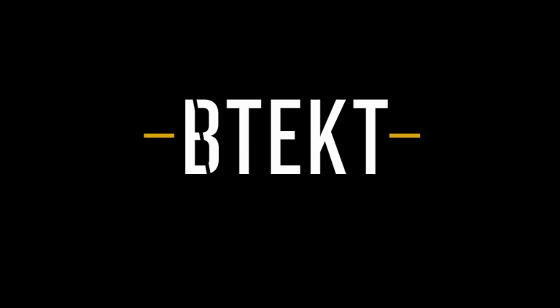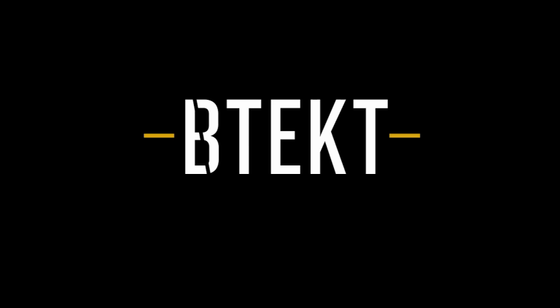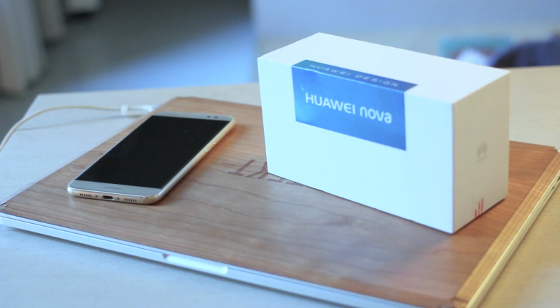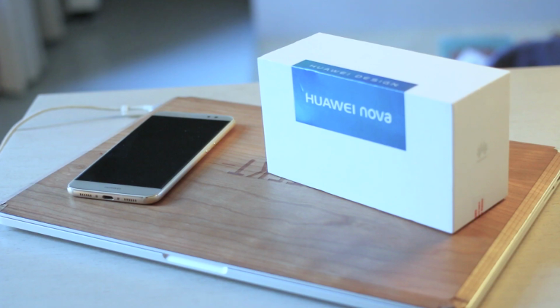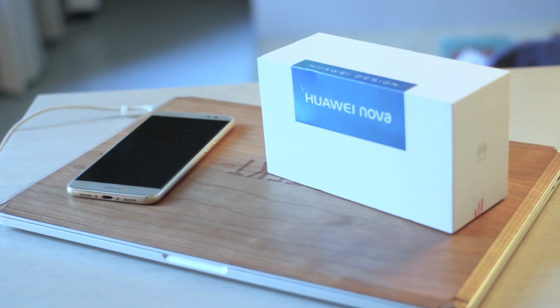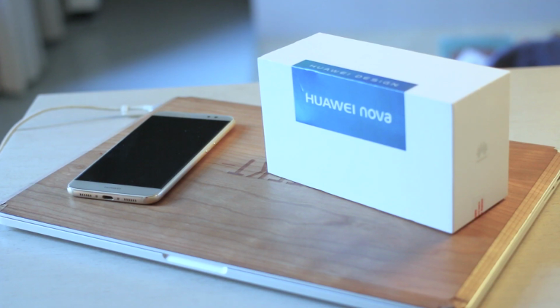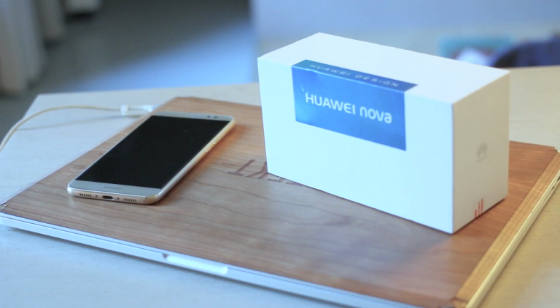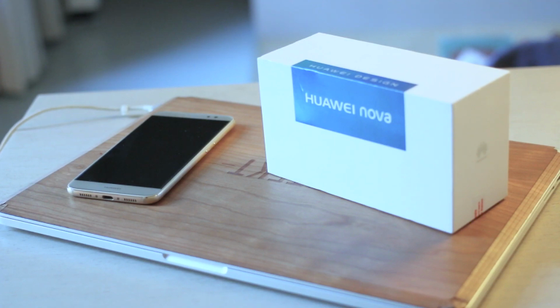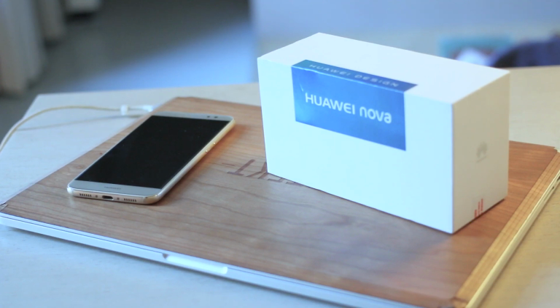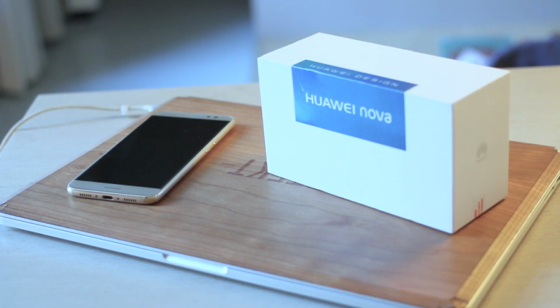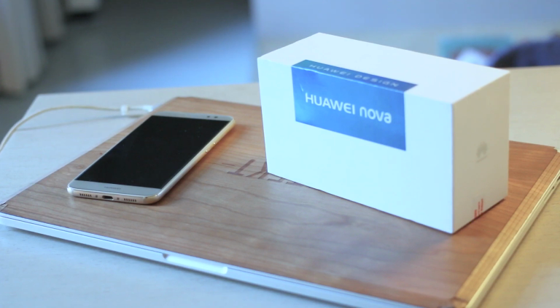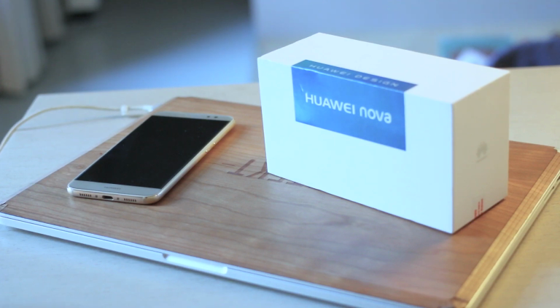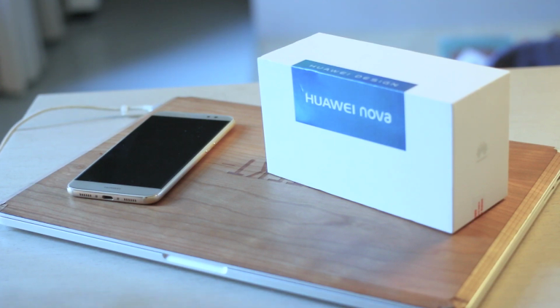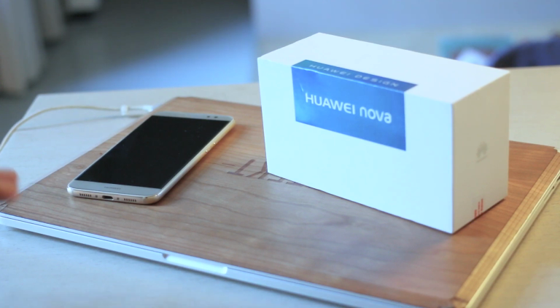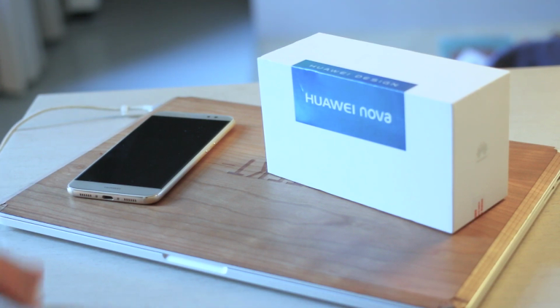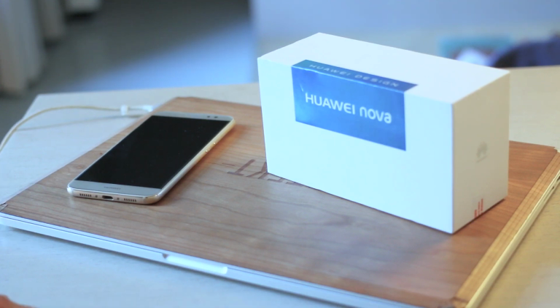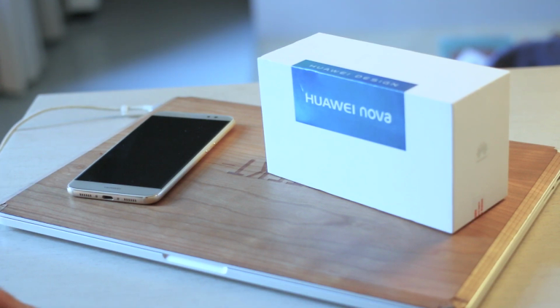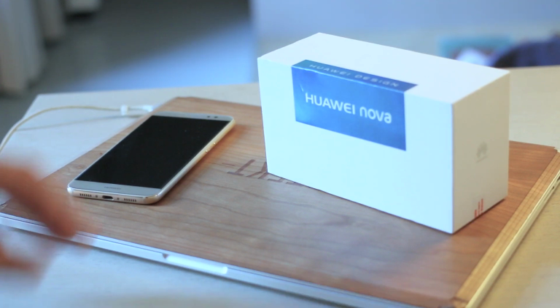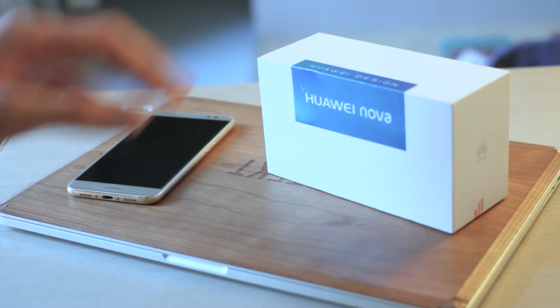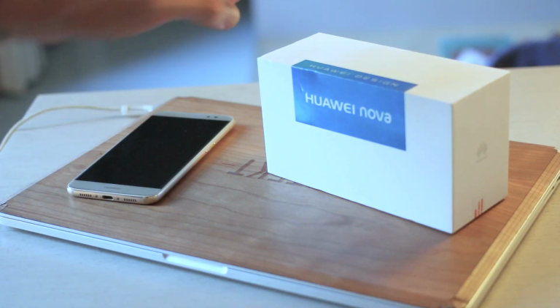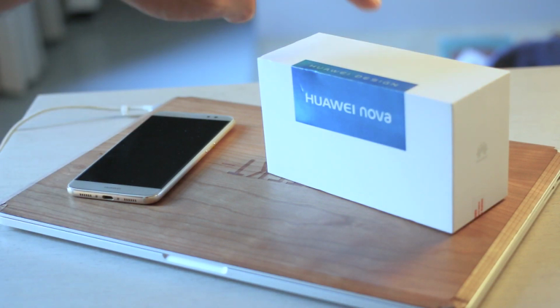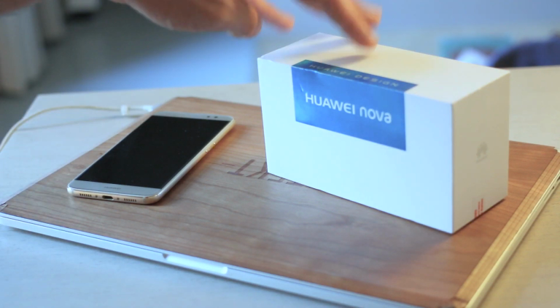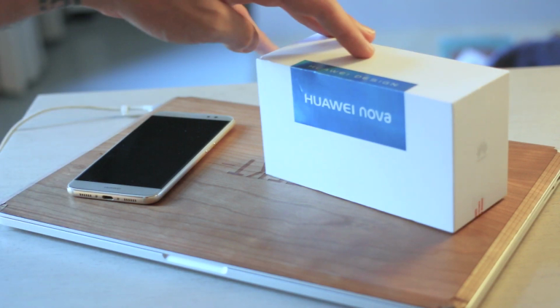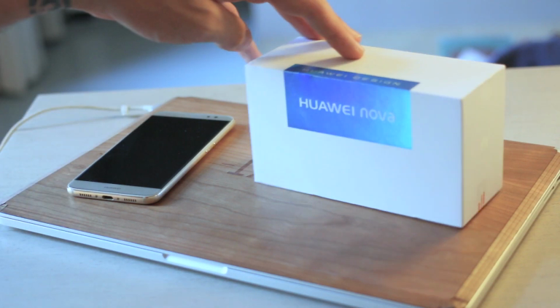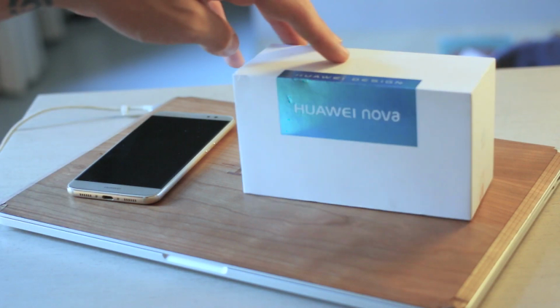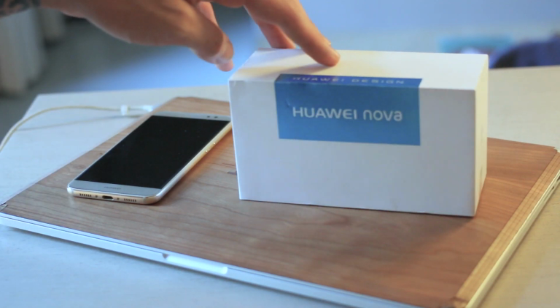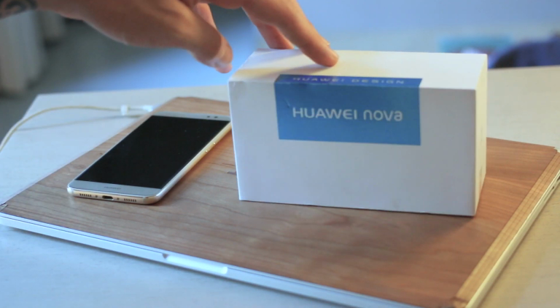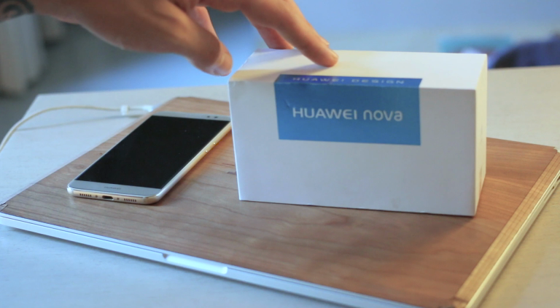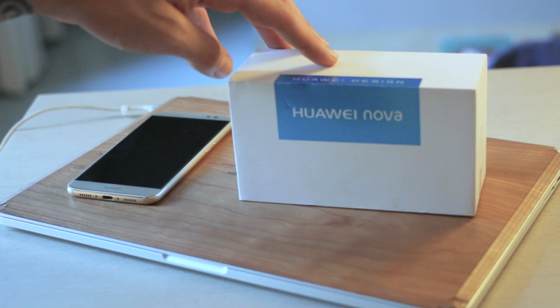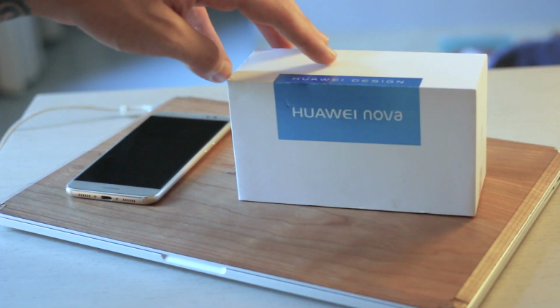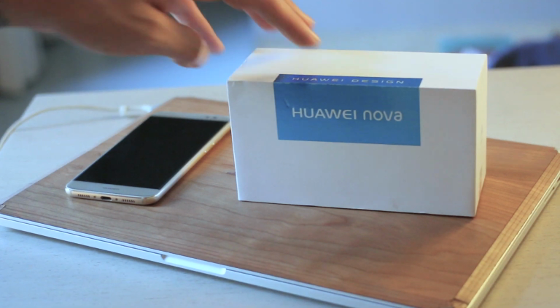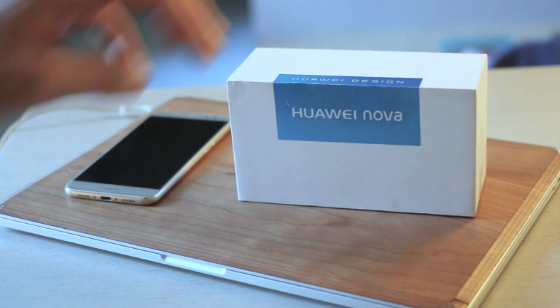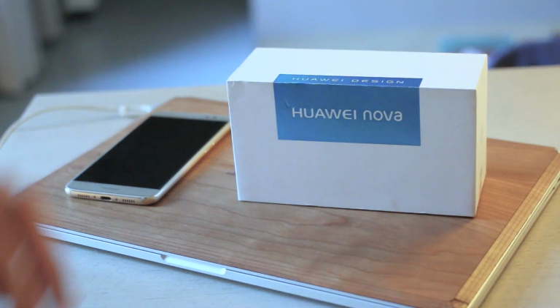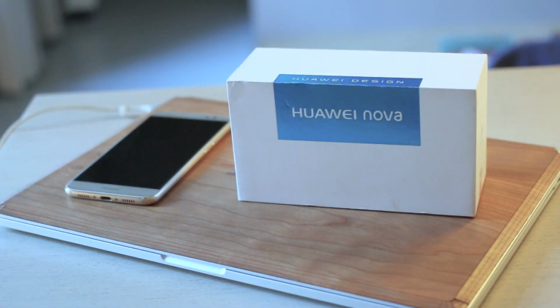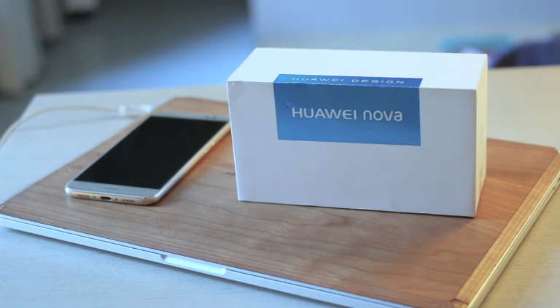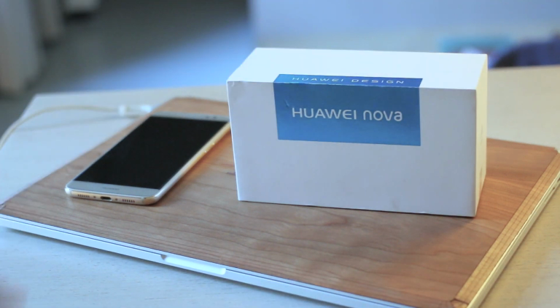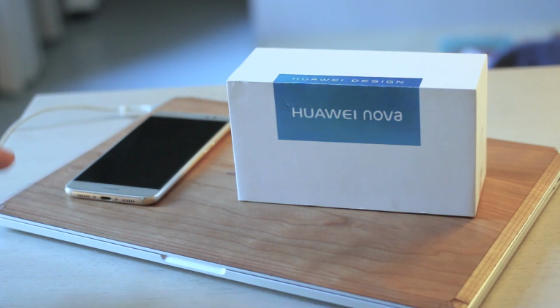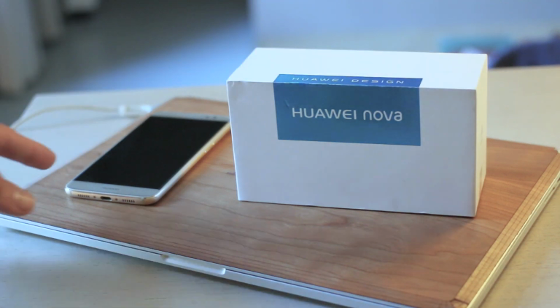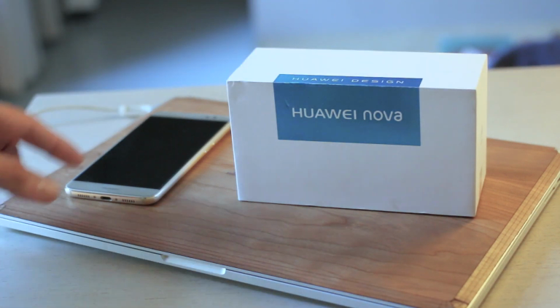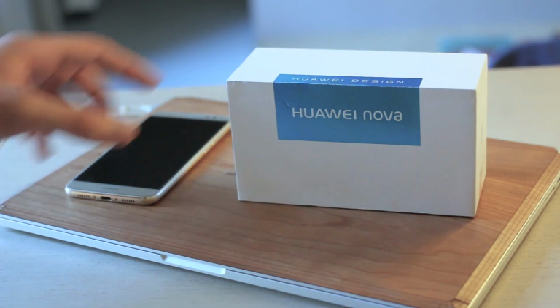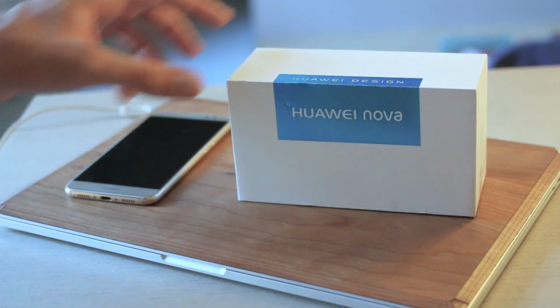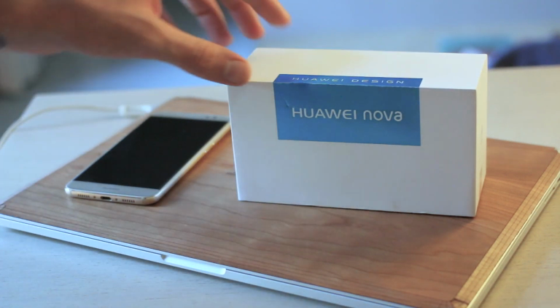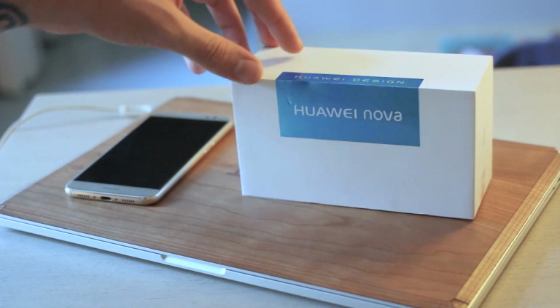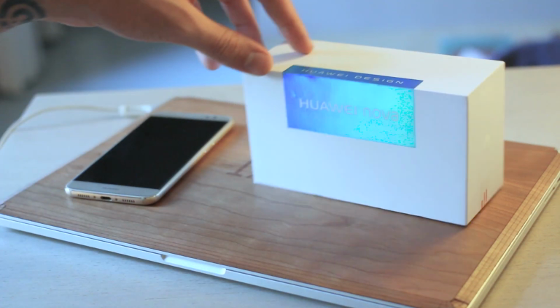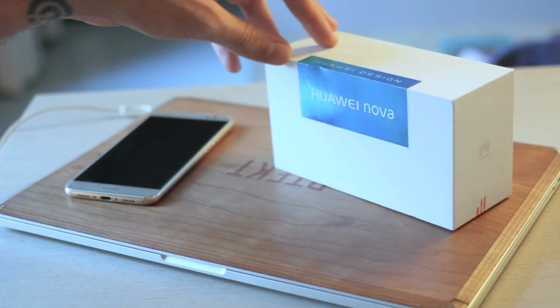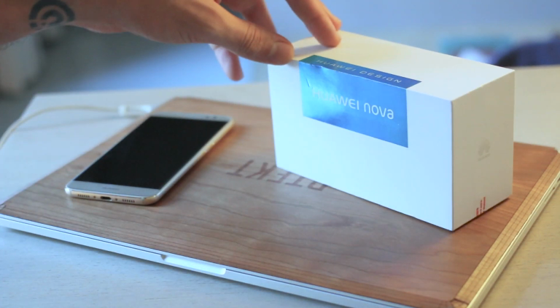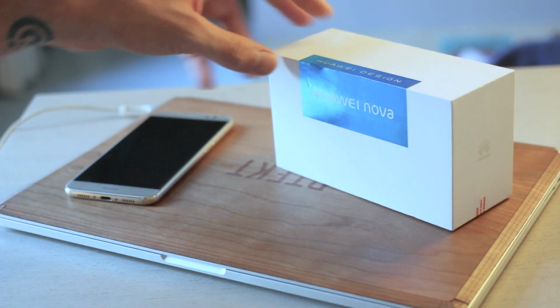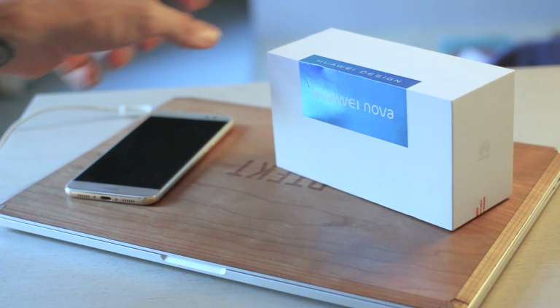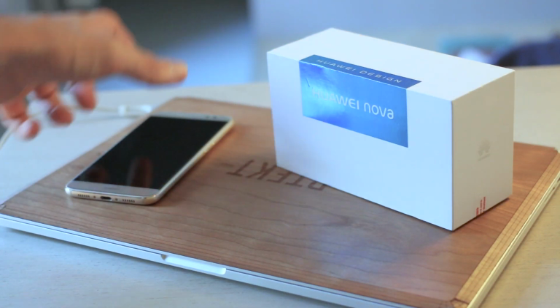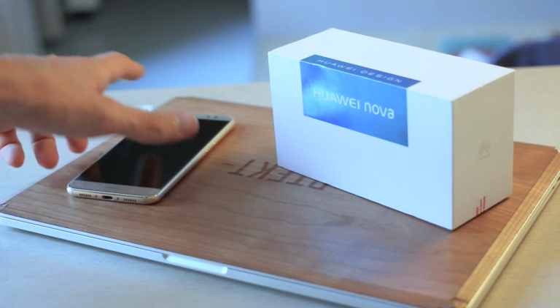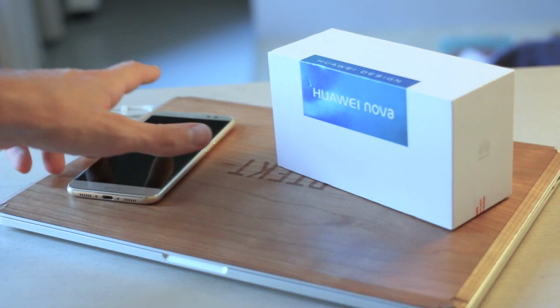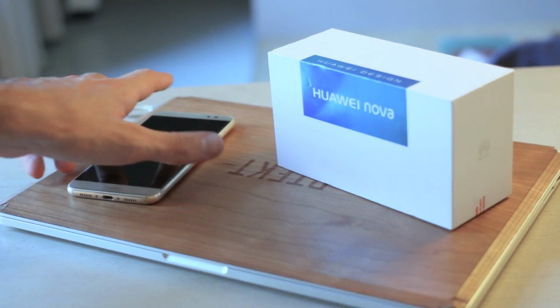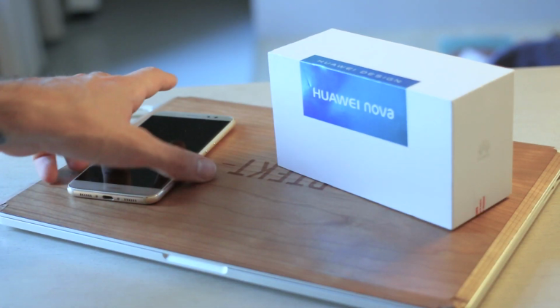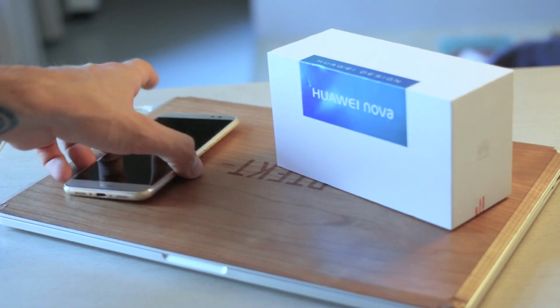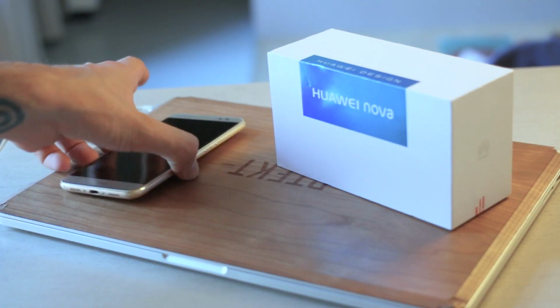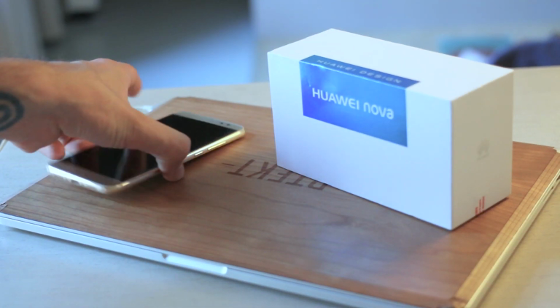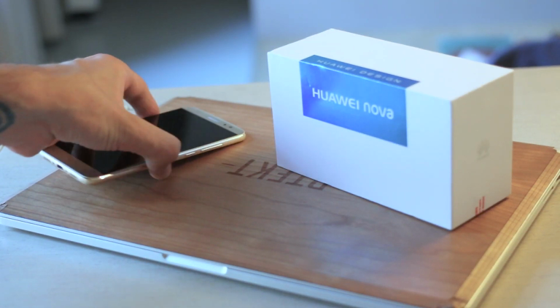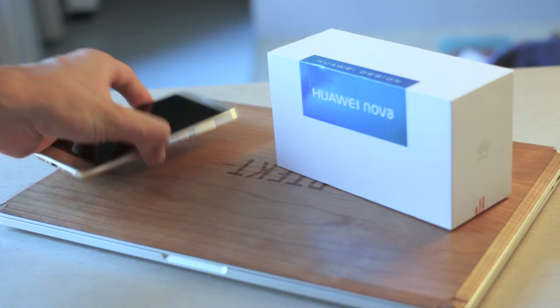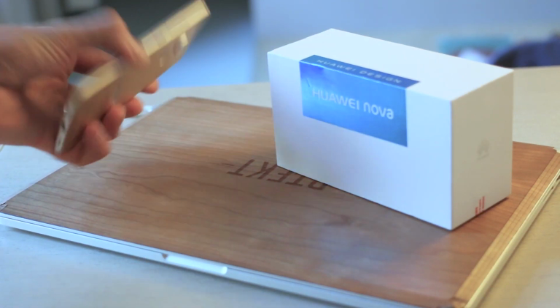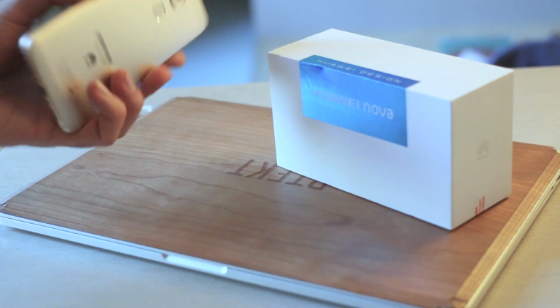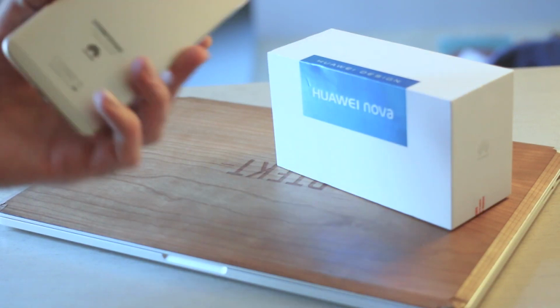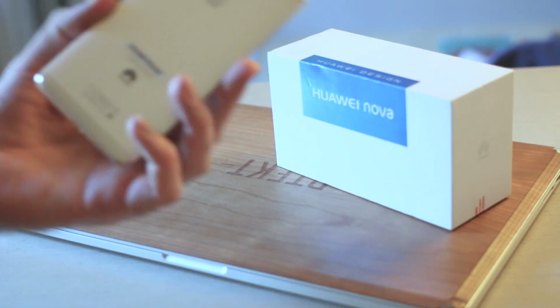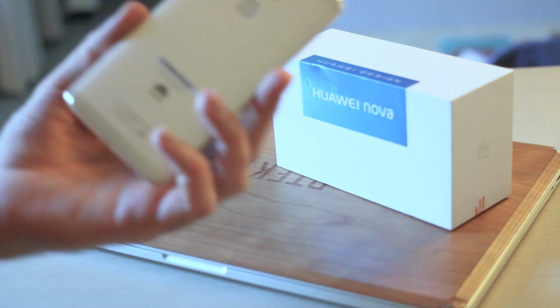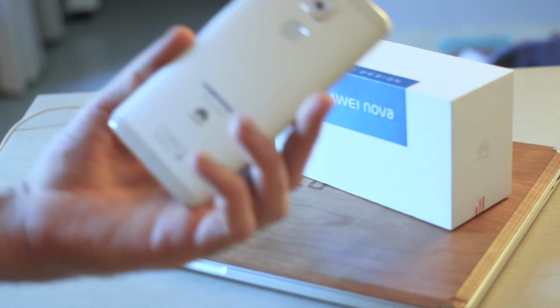Hey guys, Basil here with BTEC and you're watching my Huawei Nova unboxing video. We unboxed the Nova Plus yesterday, so if you haven't seen that, check it out.